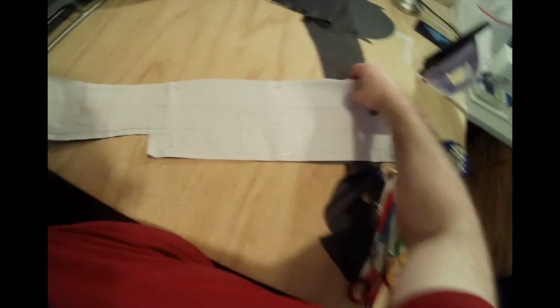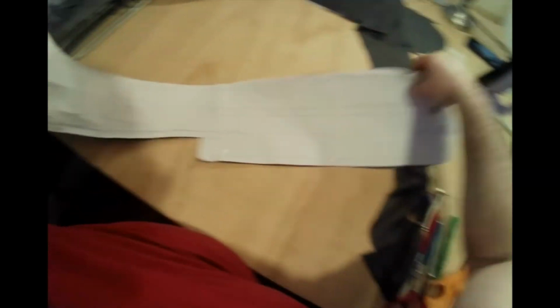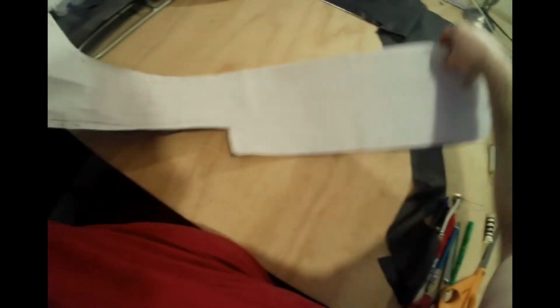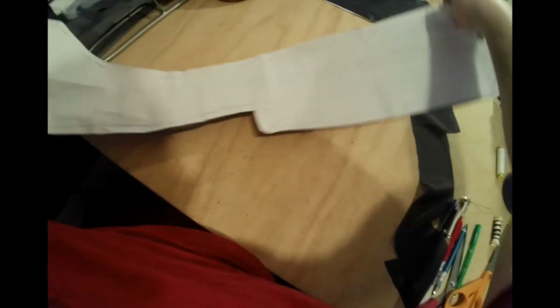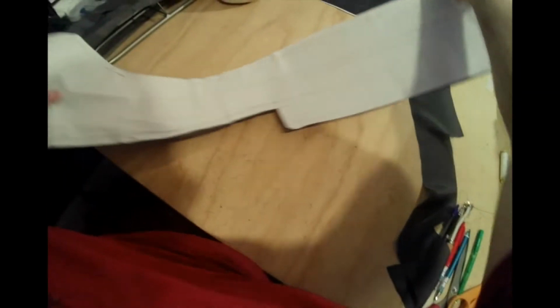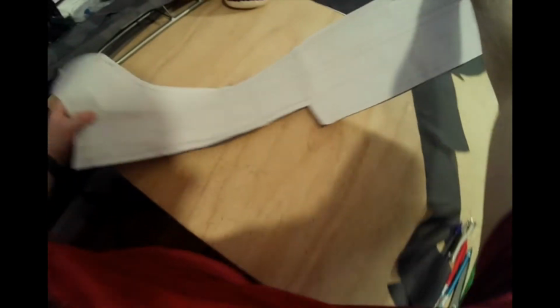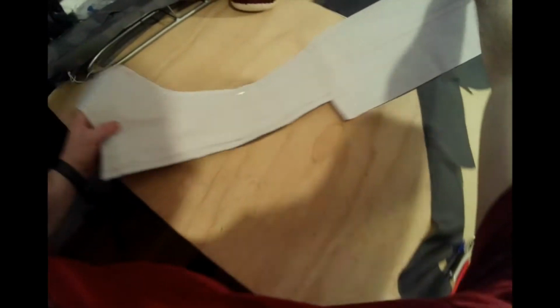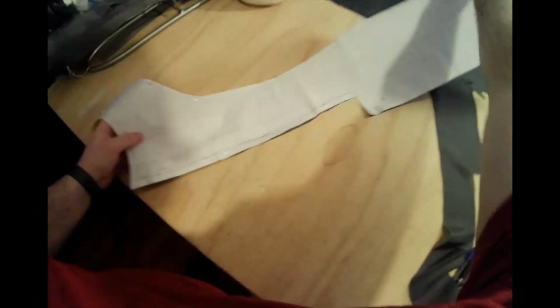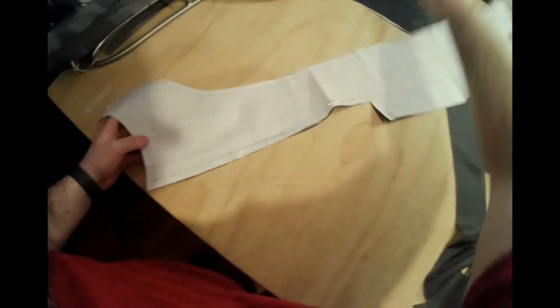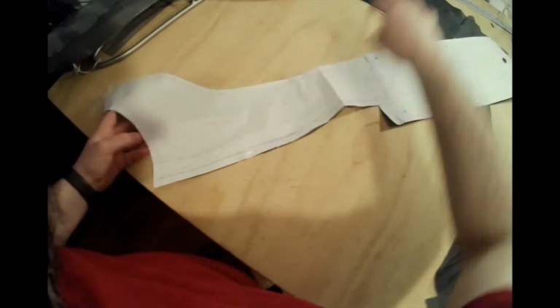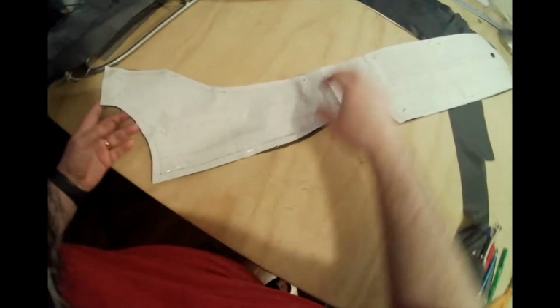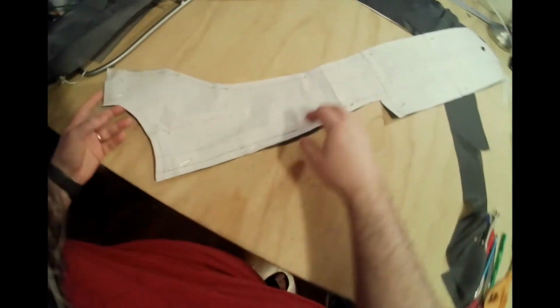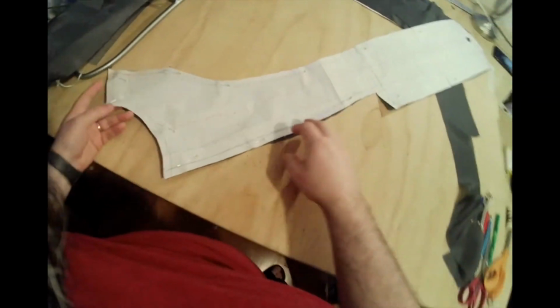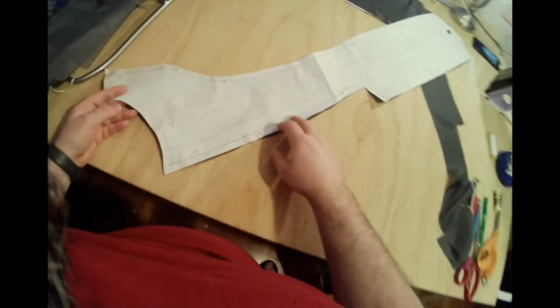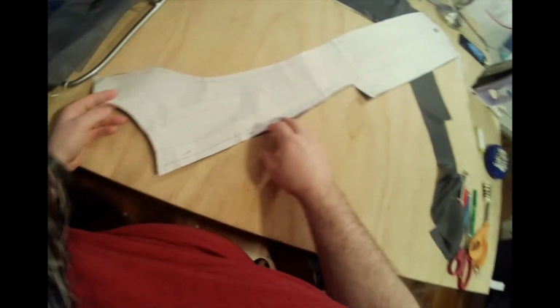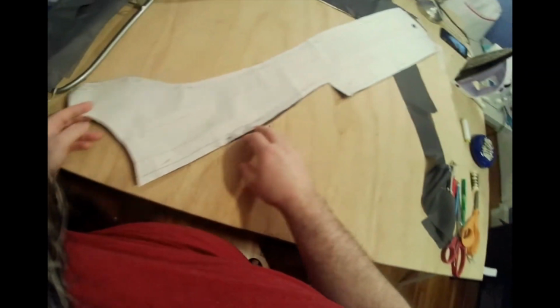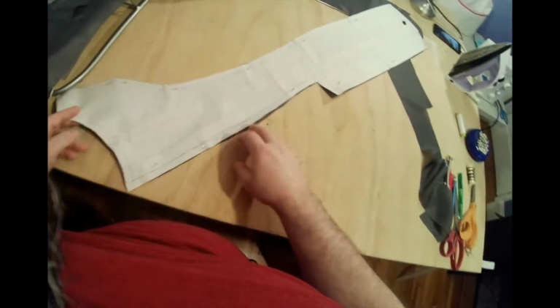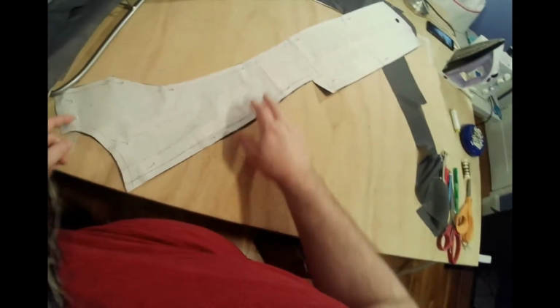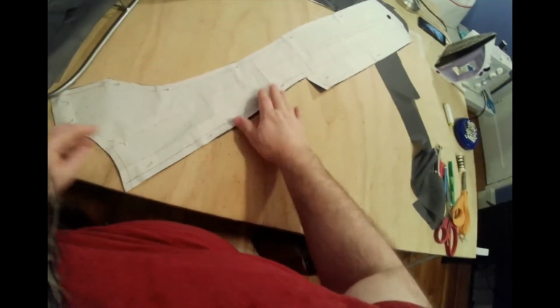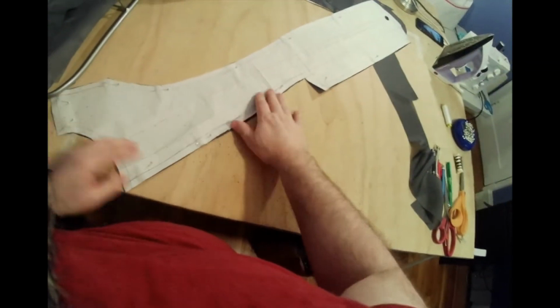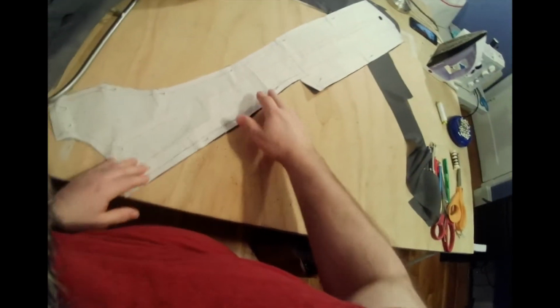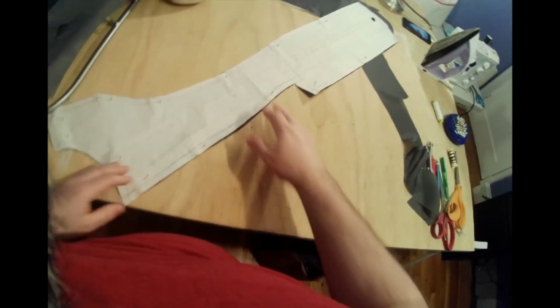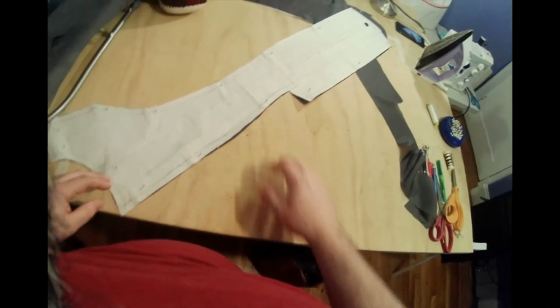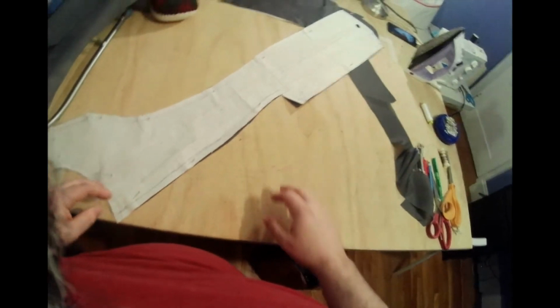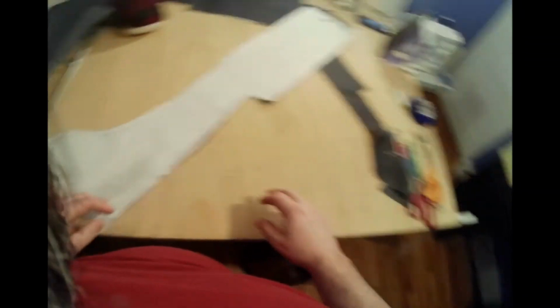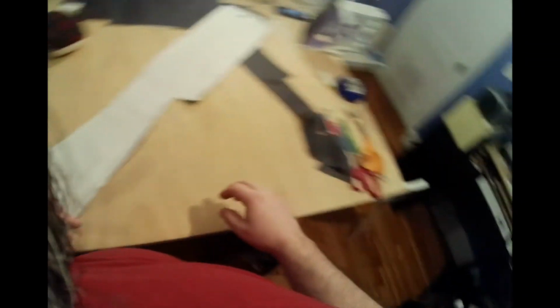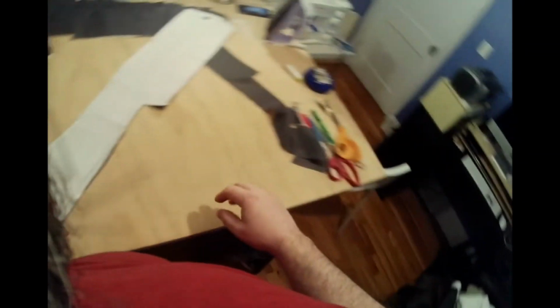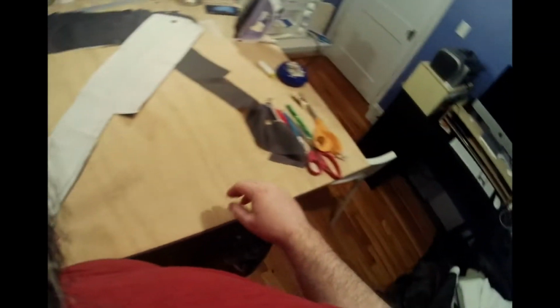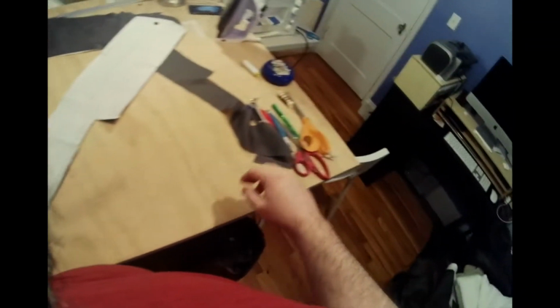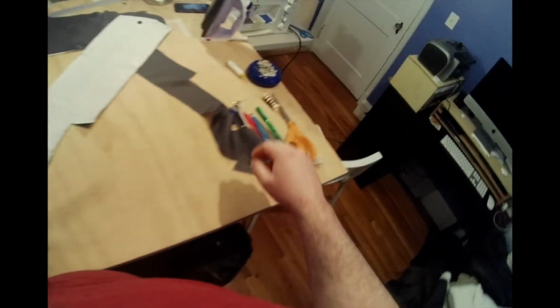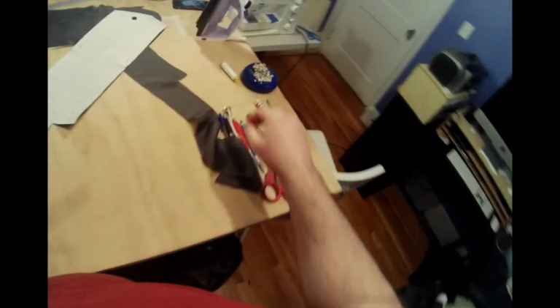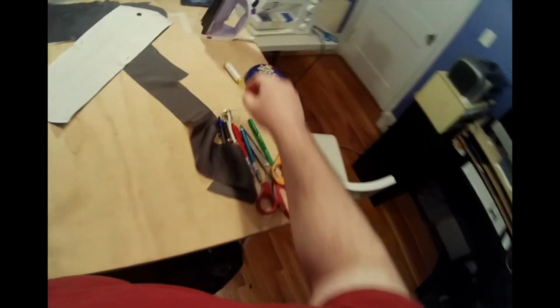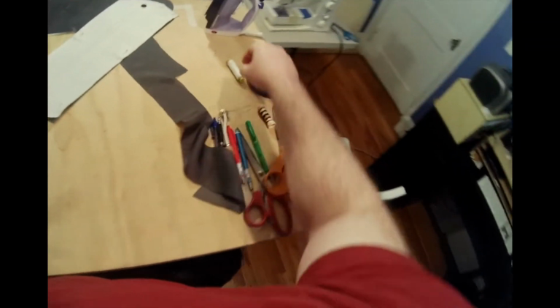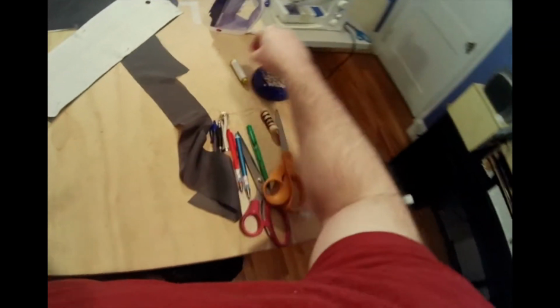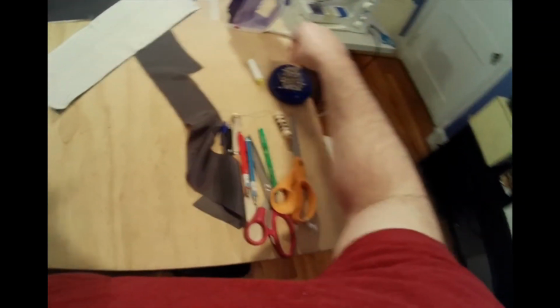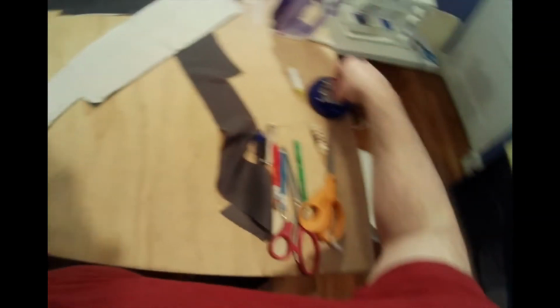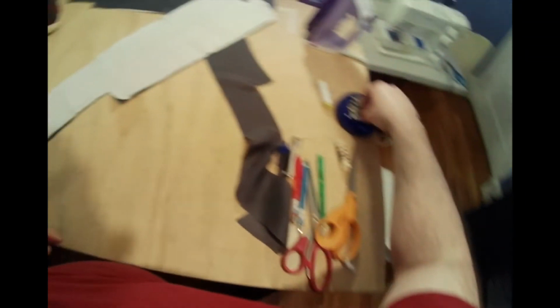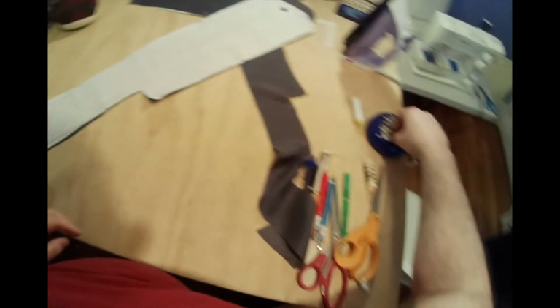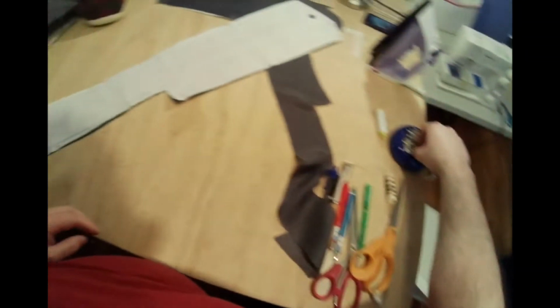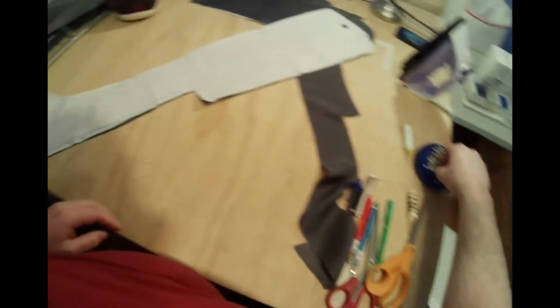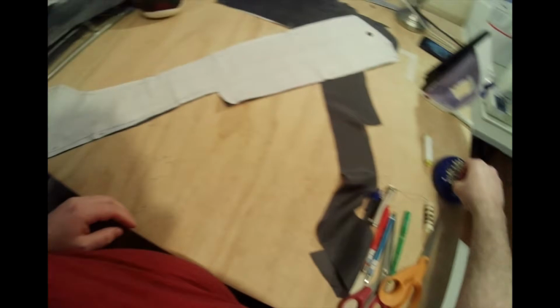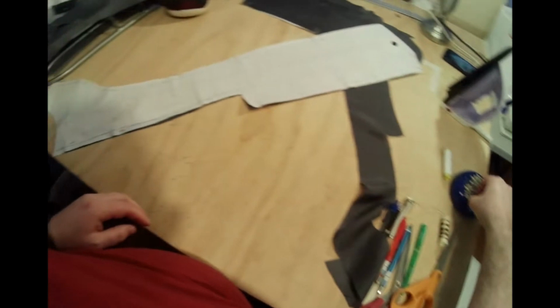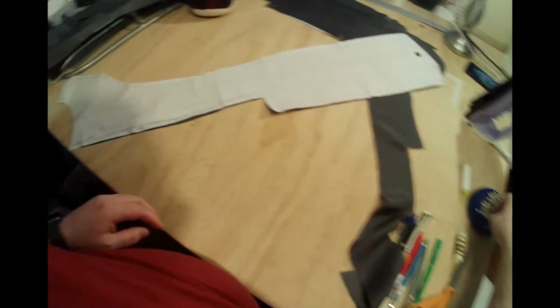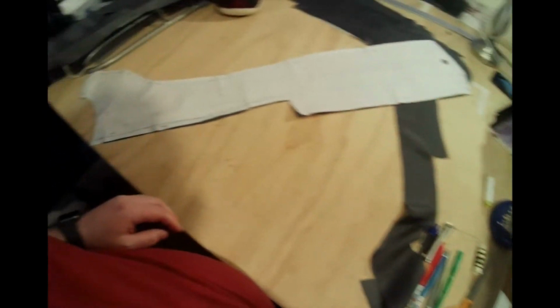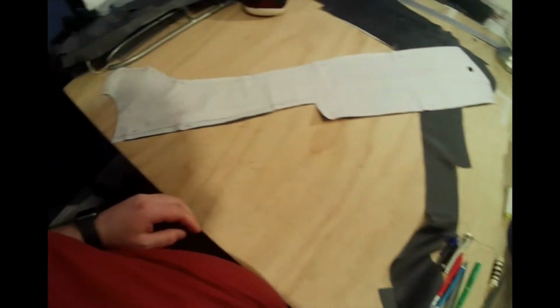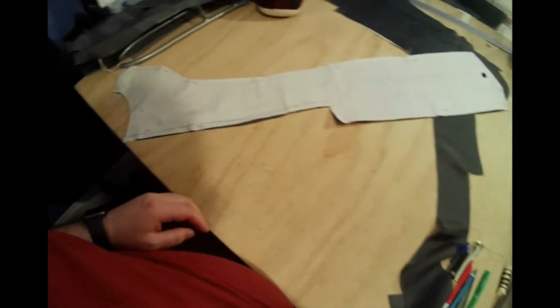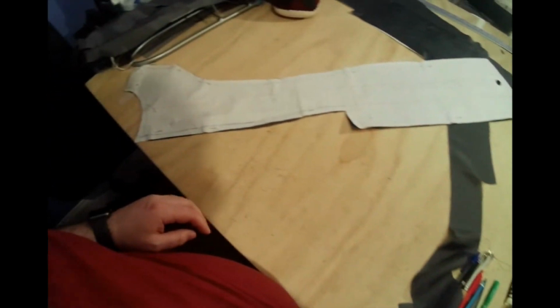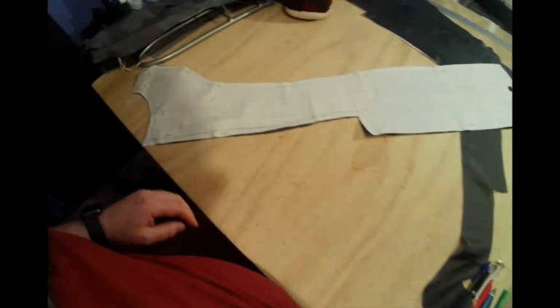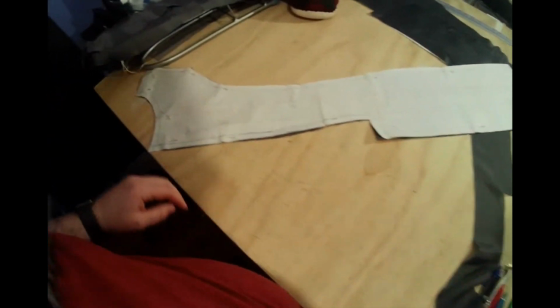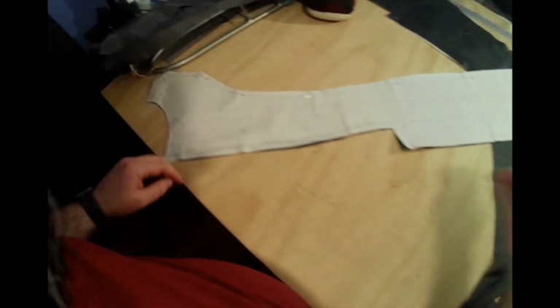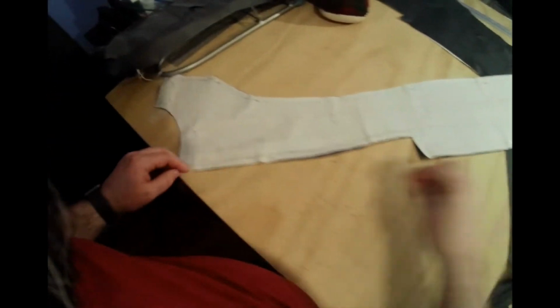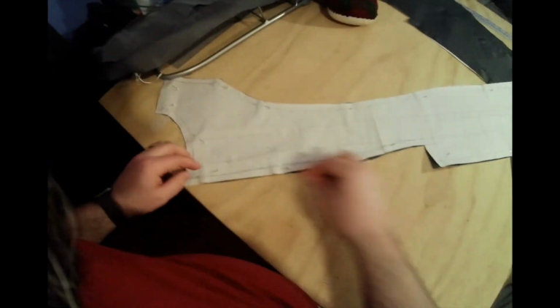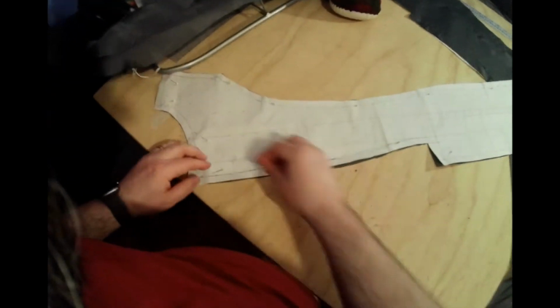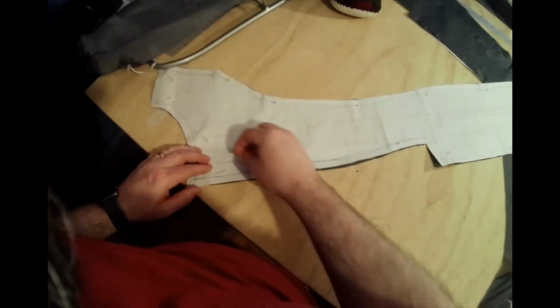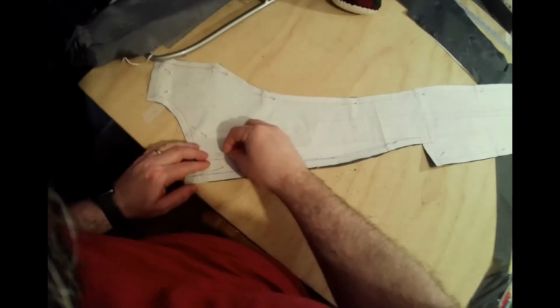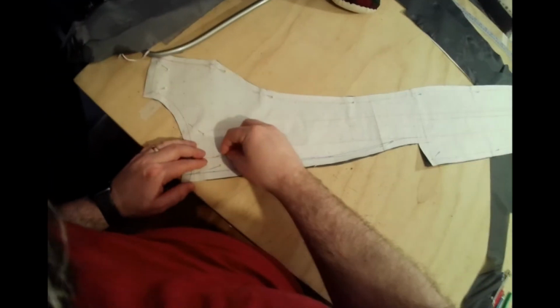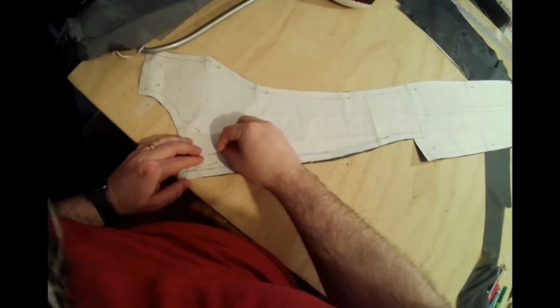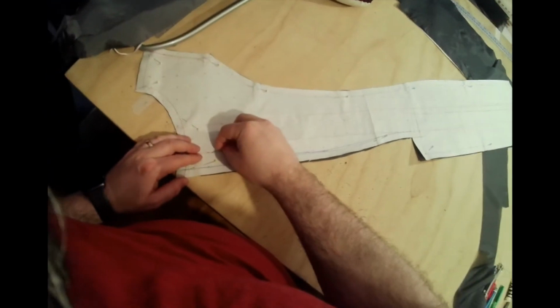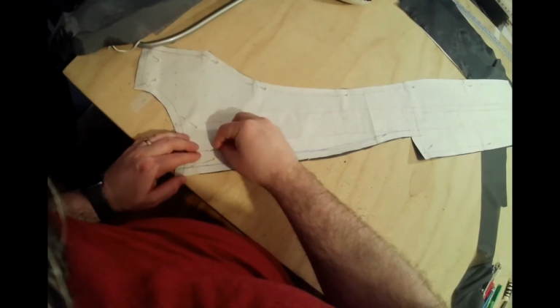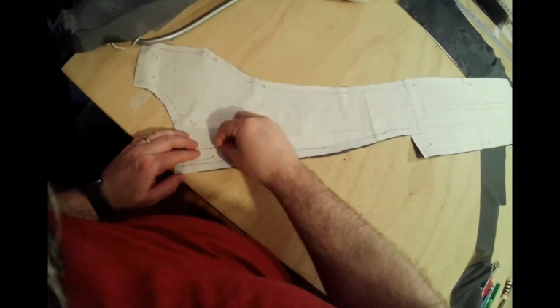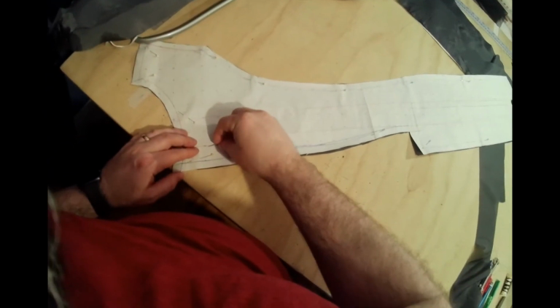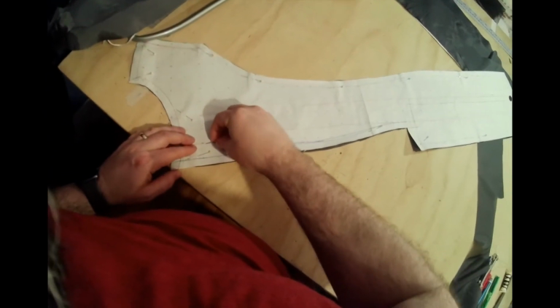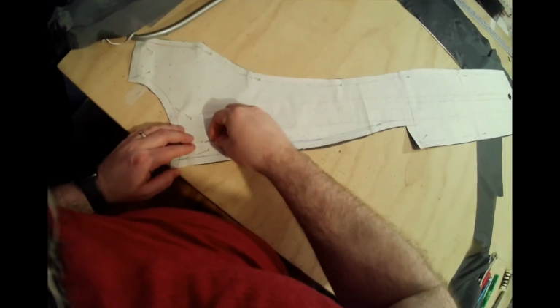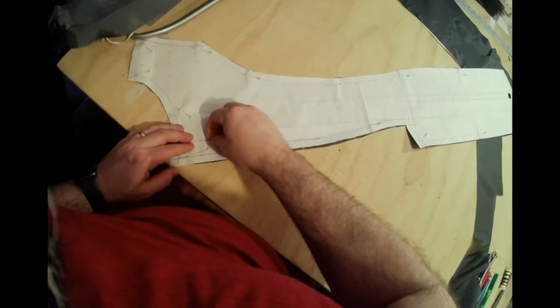We're going to sew the lining now. You should pretty much know how to sew — there are no big mysteries to it.